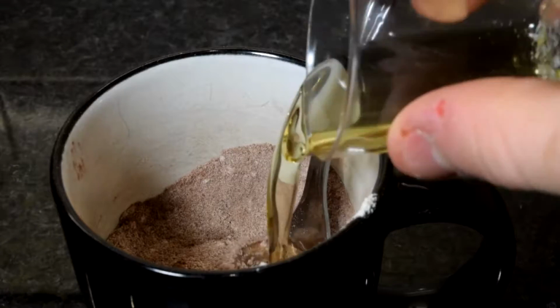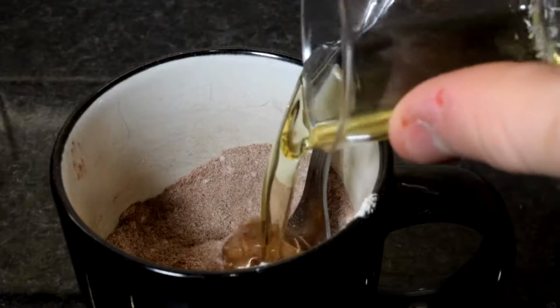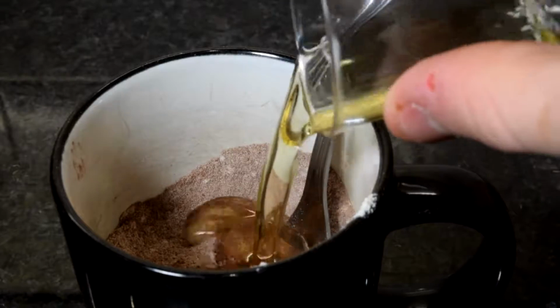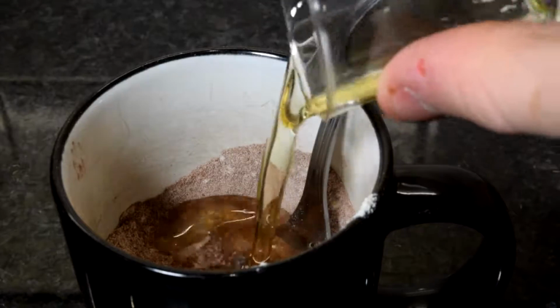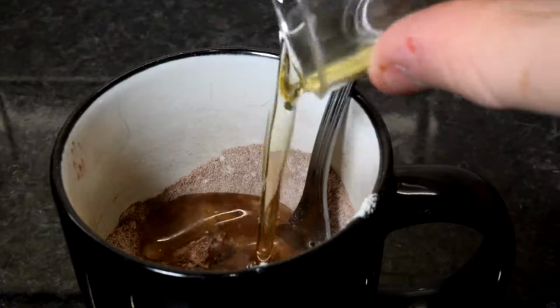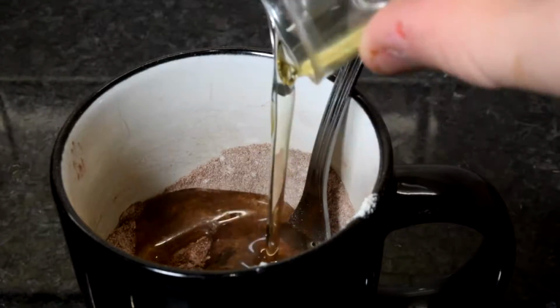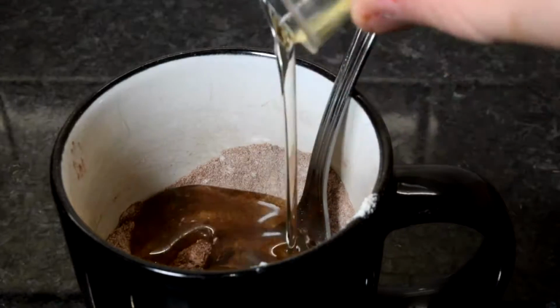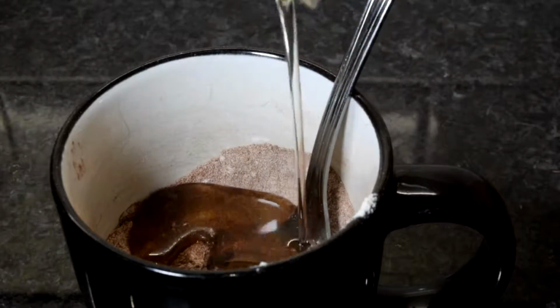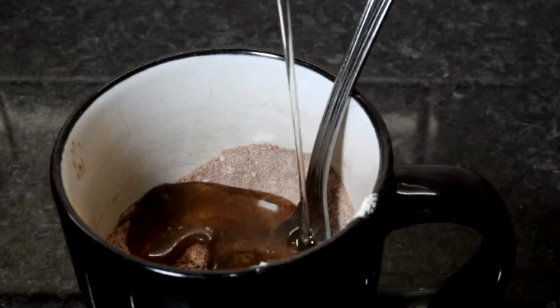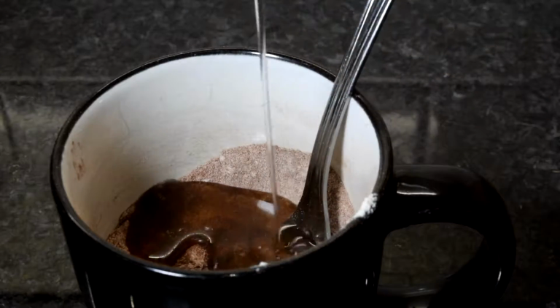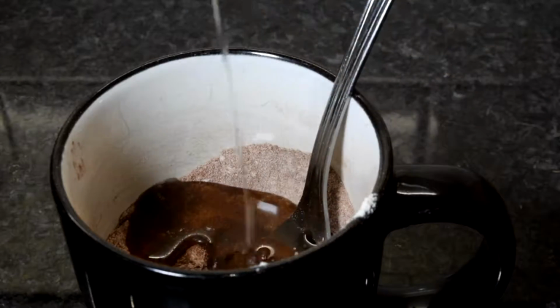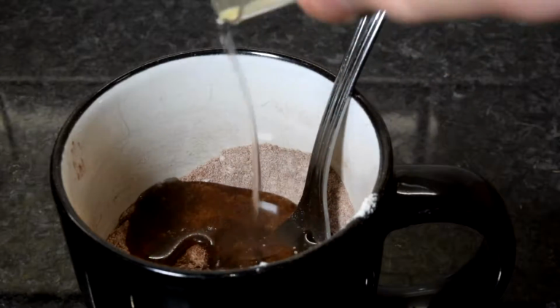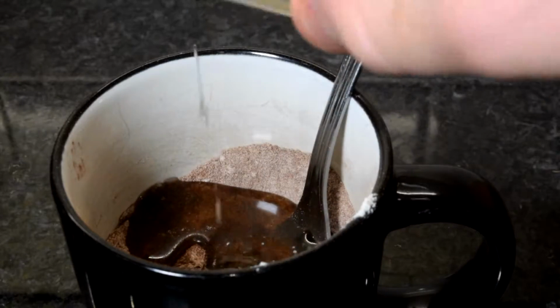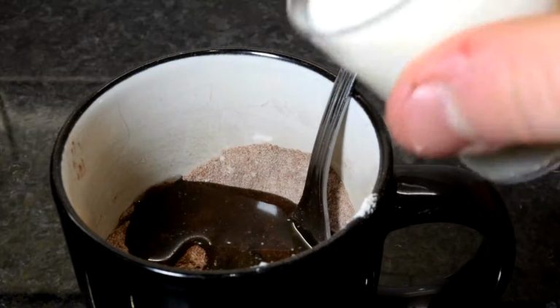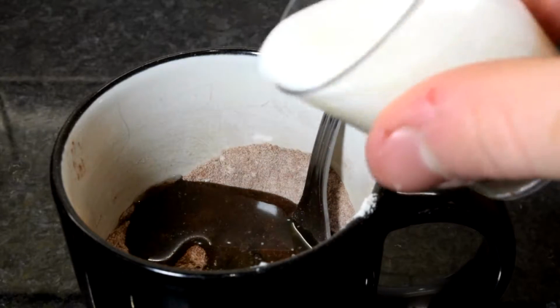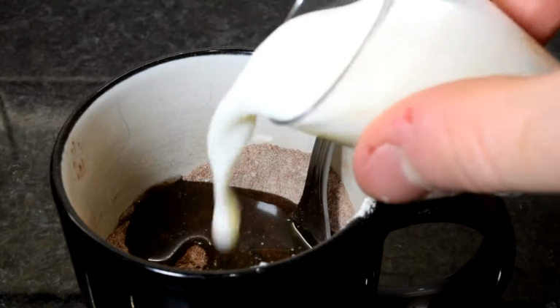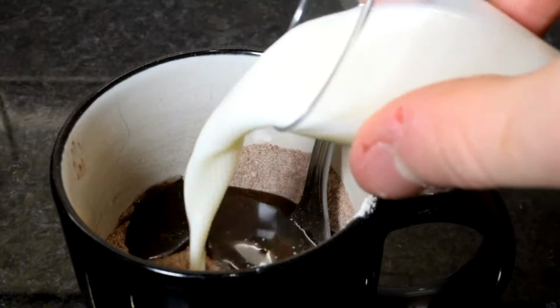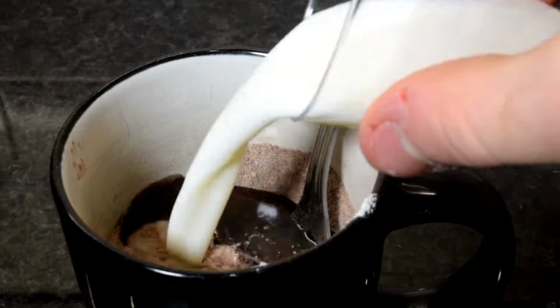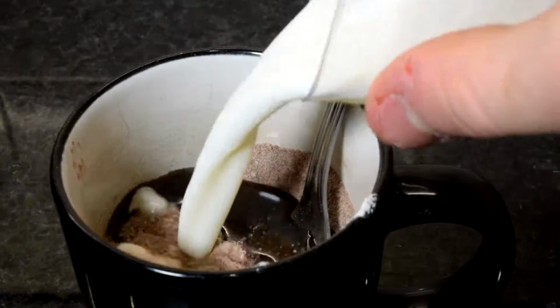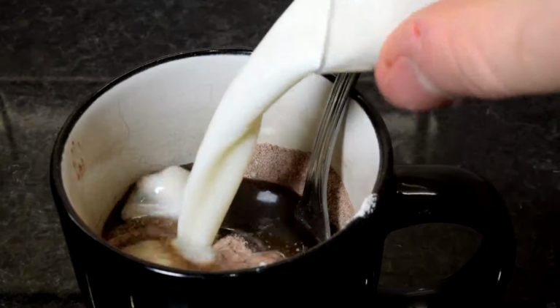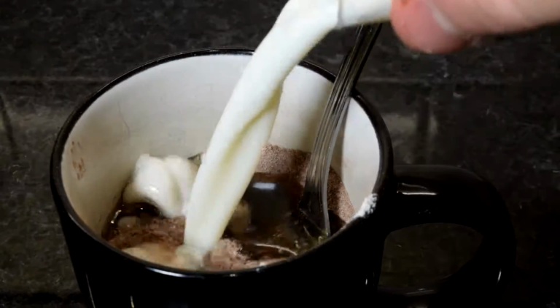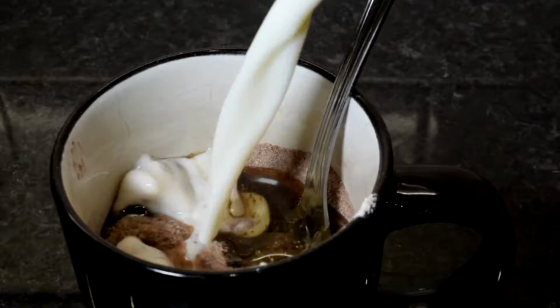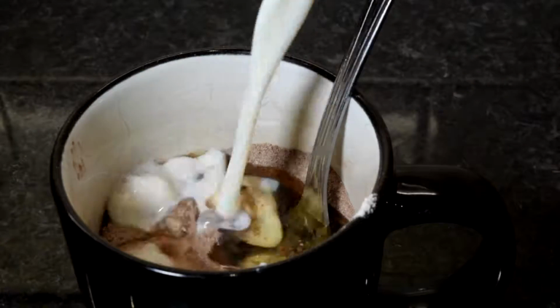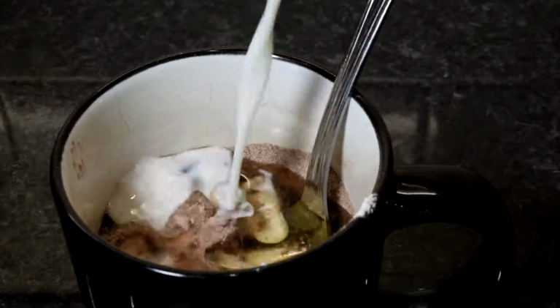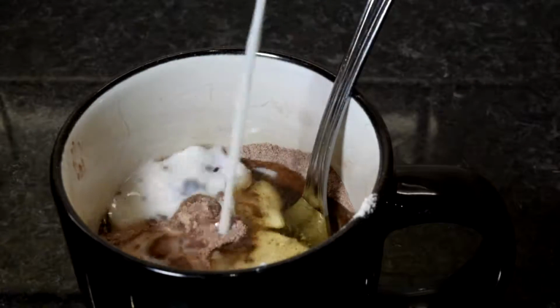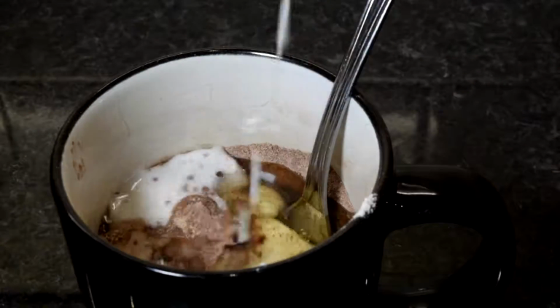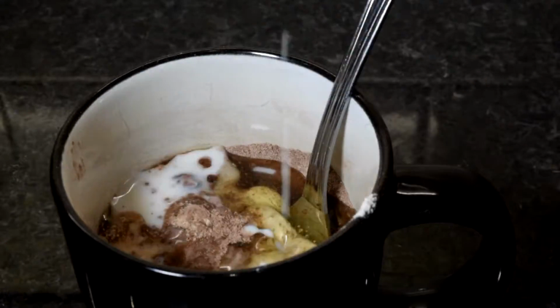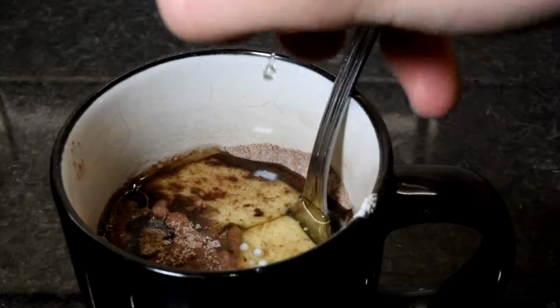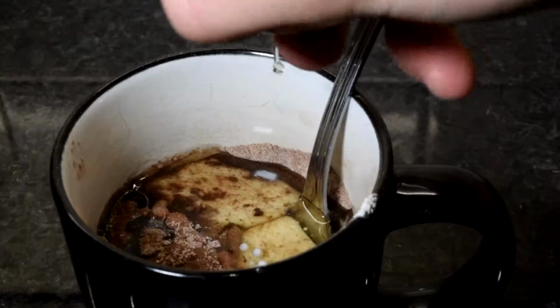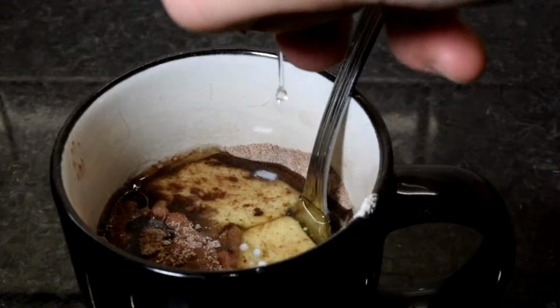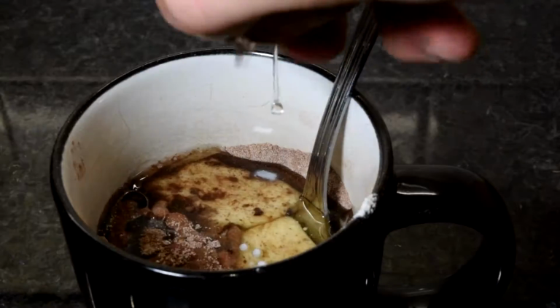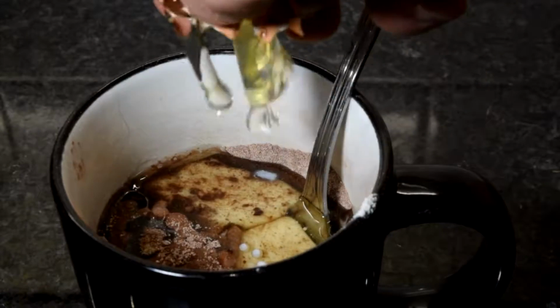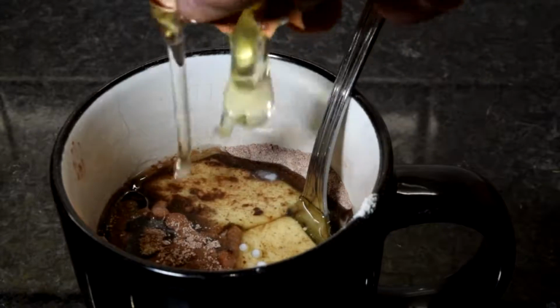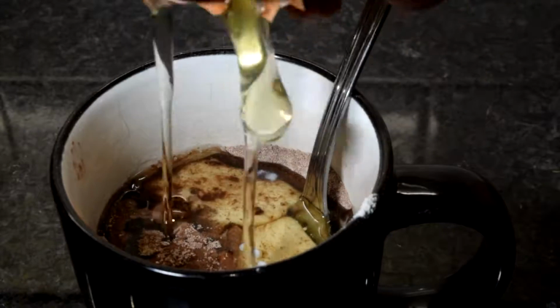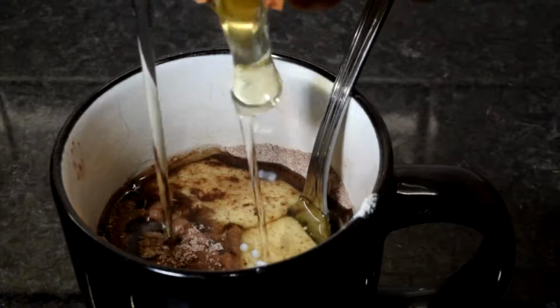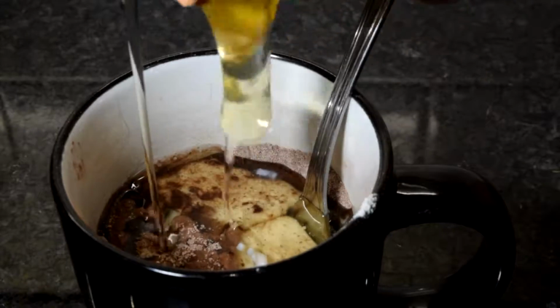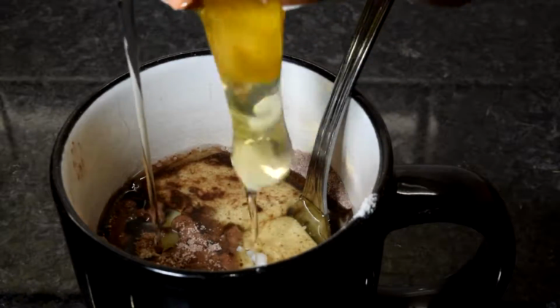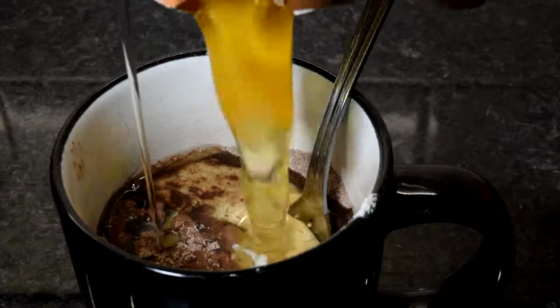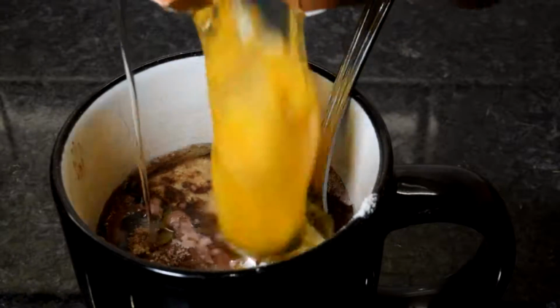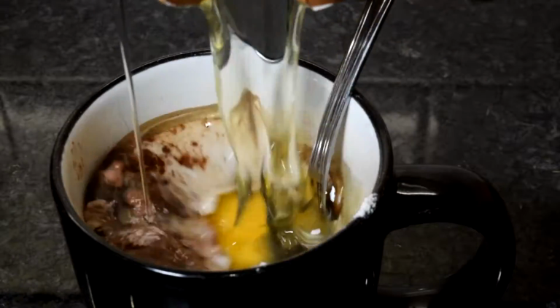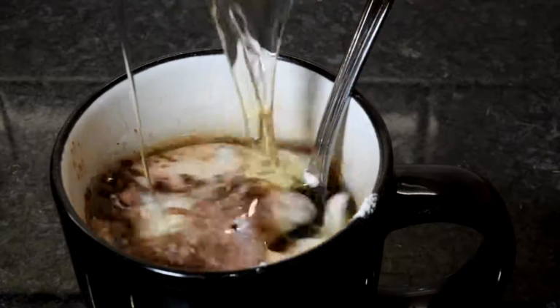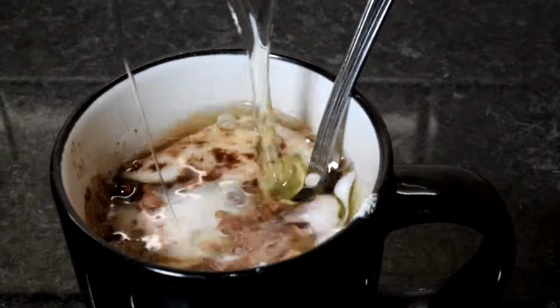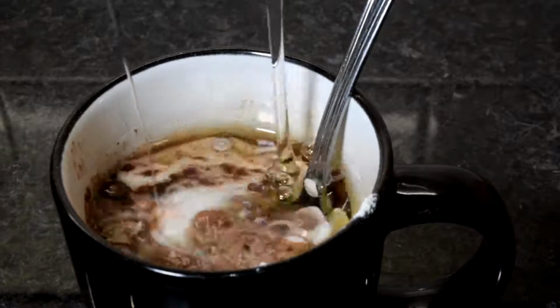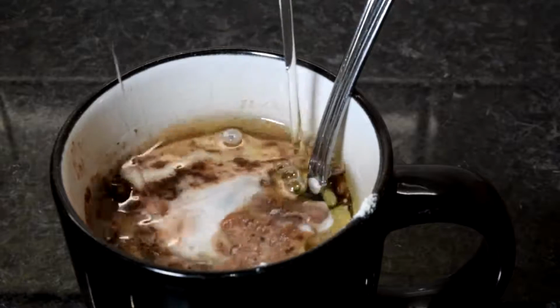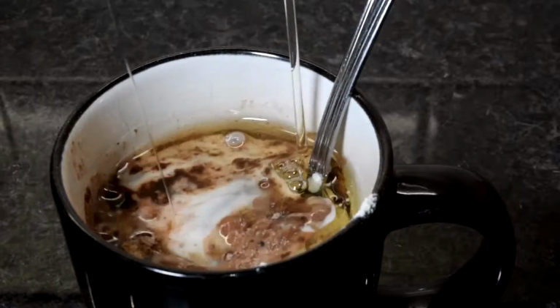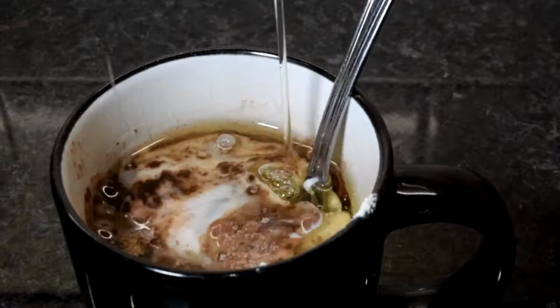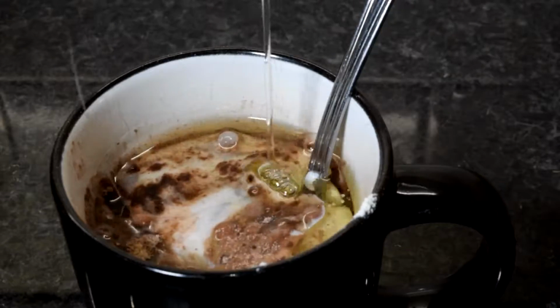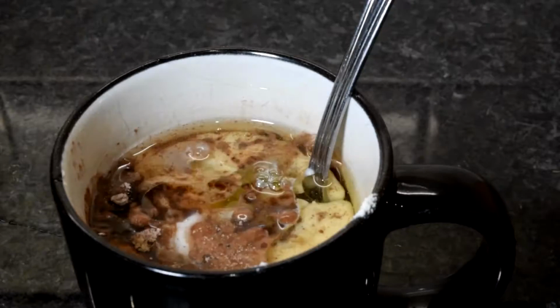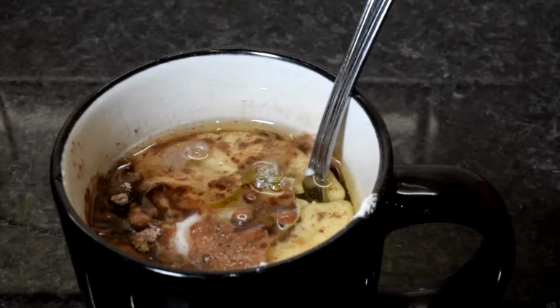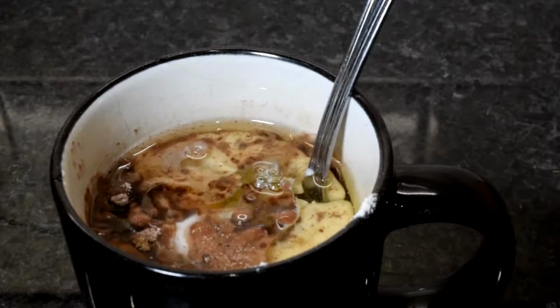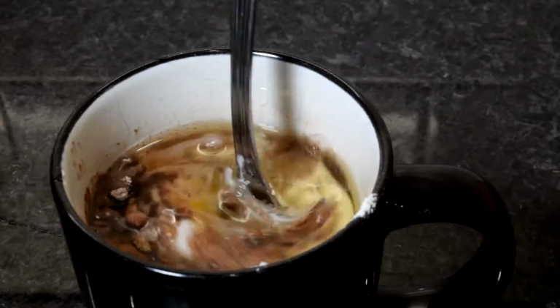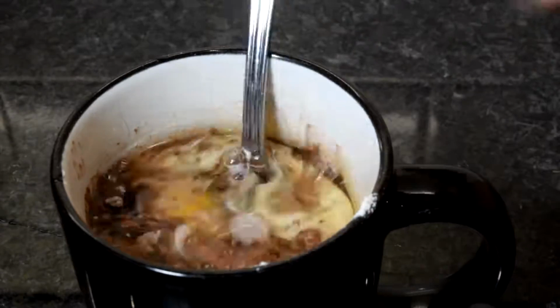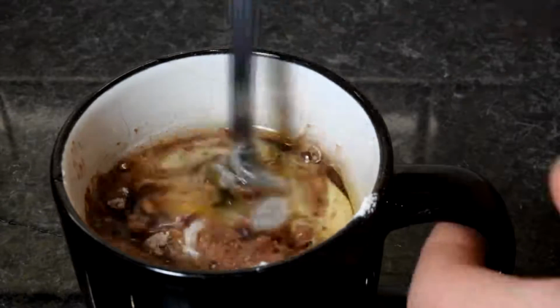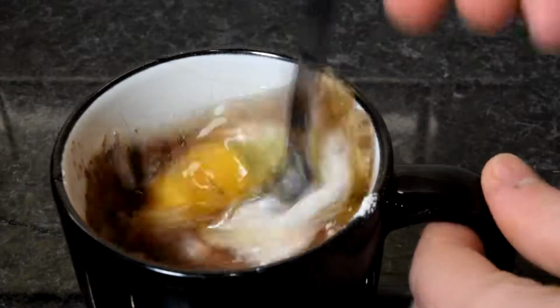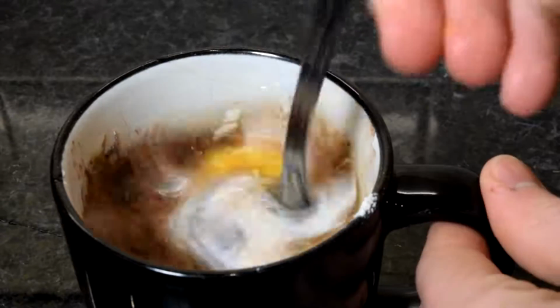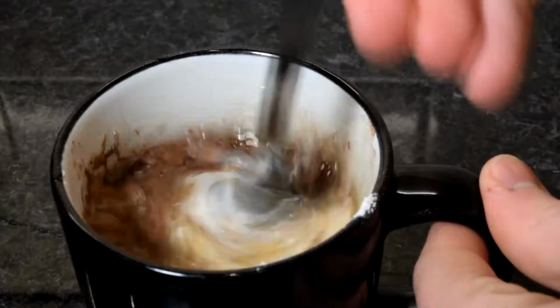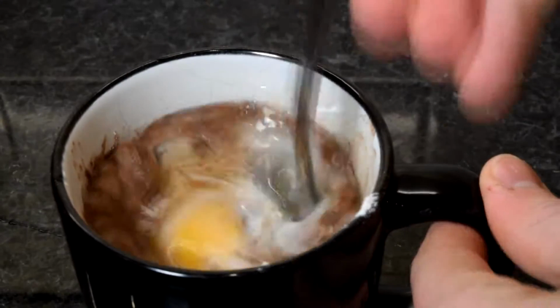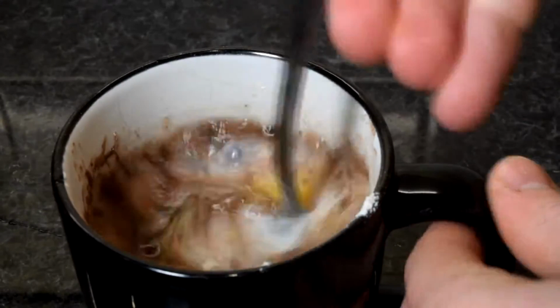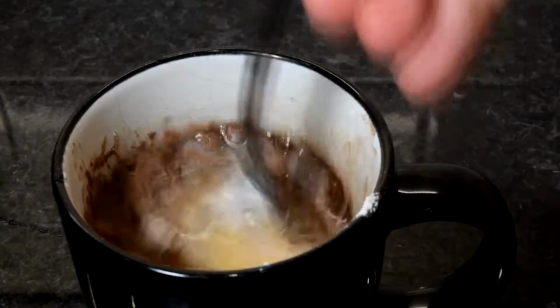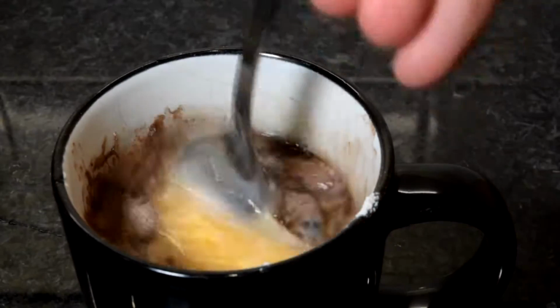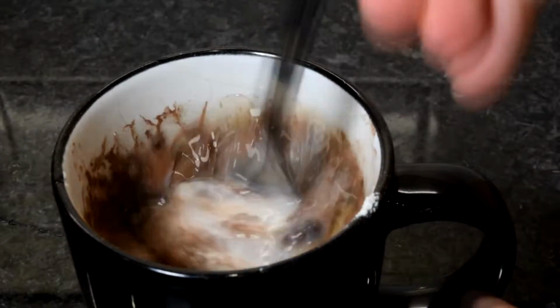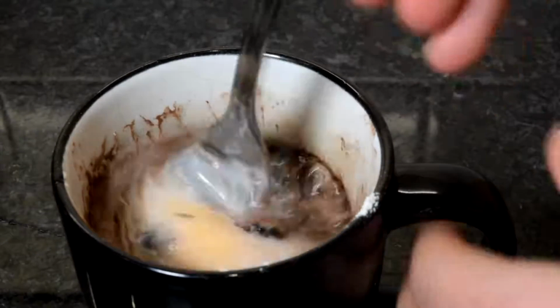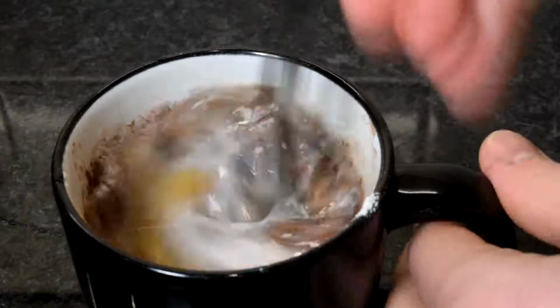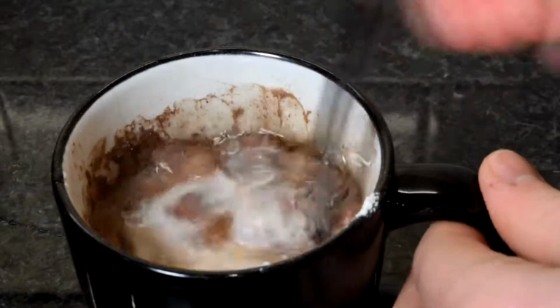Then you're going to add in your oil, milk and your egg and whisk it all up together.